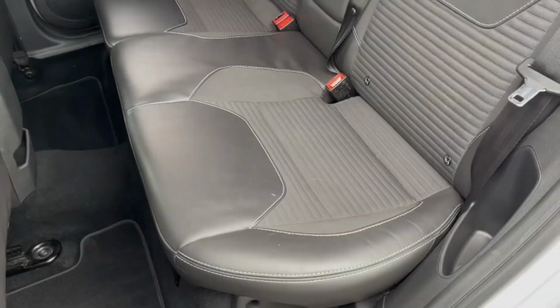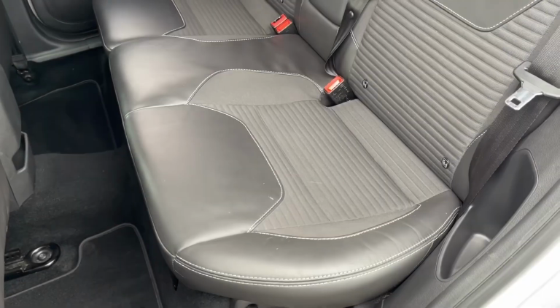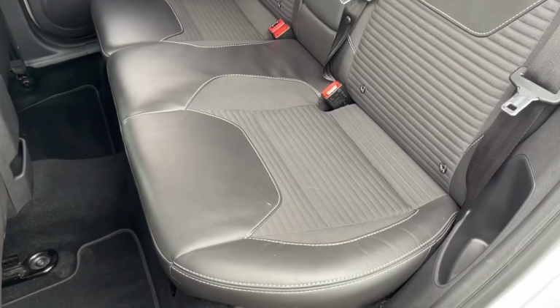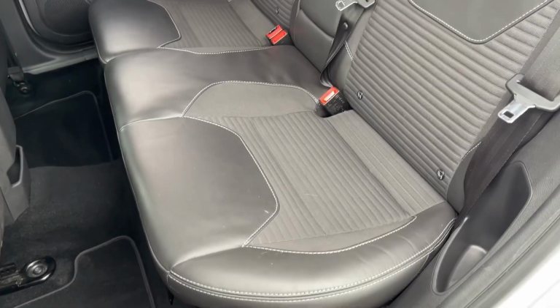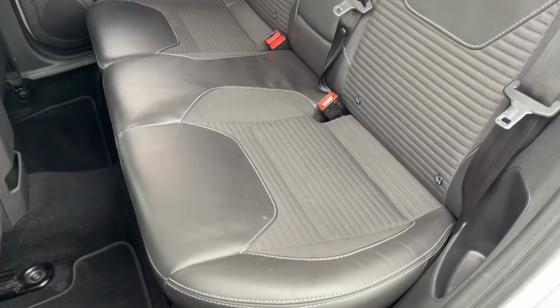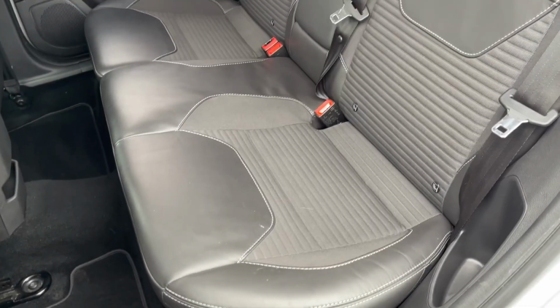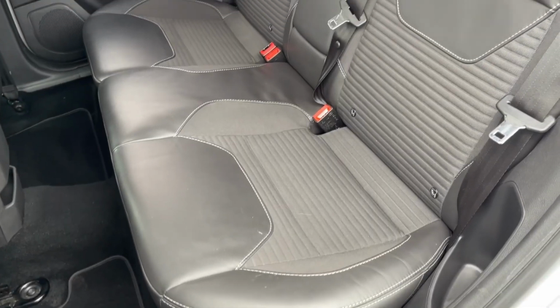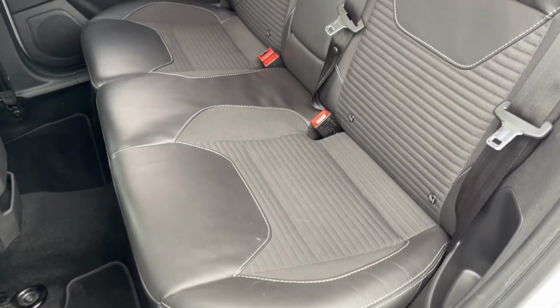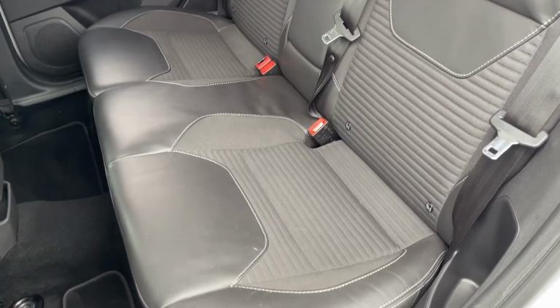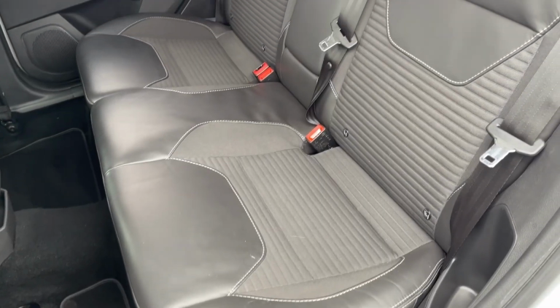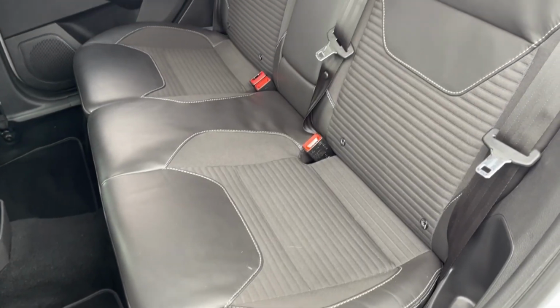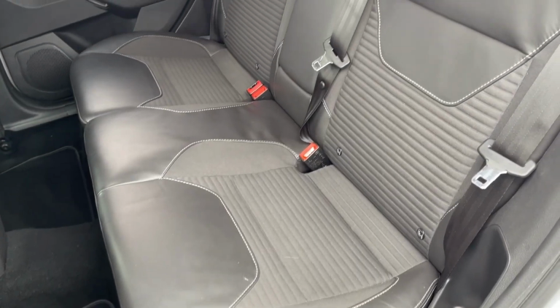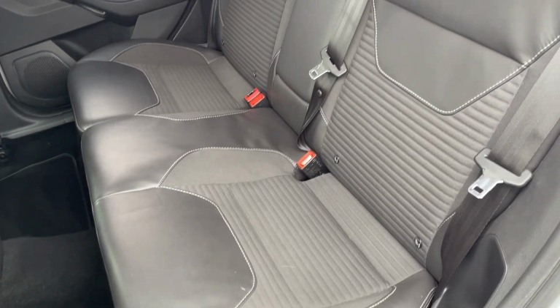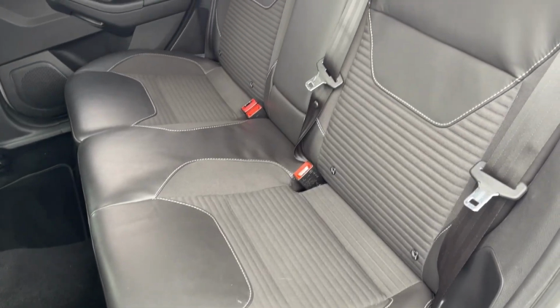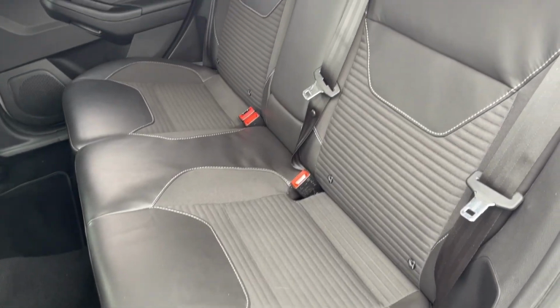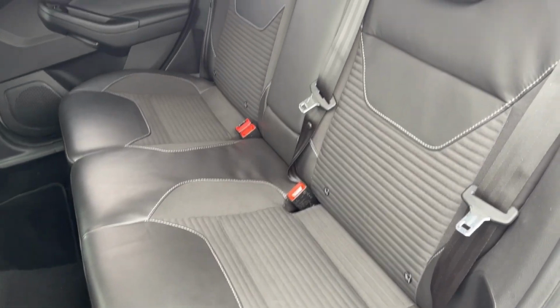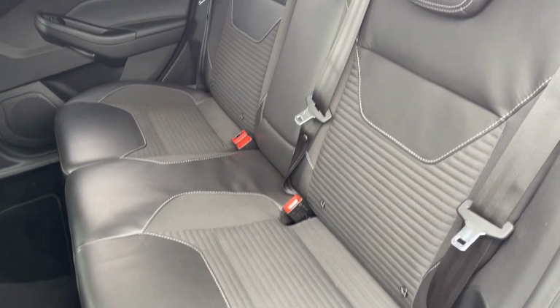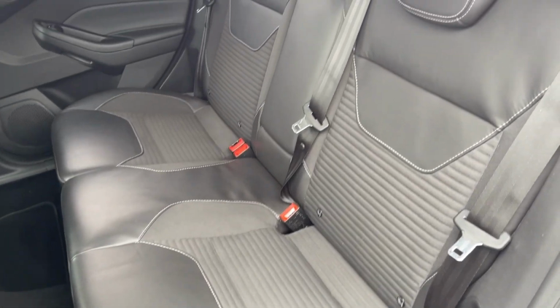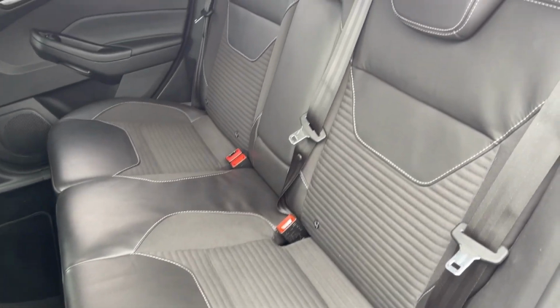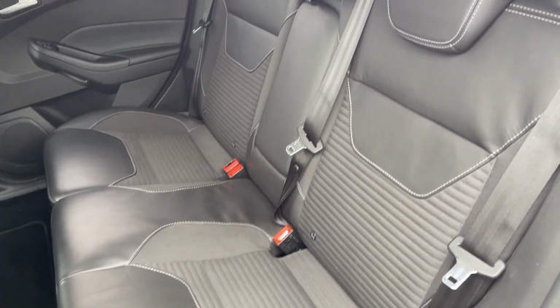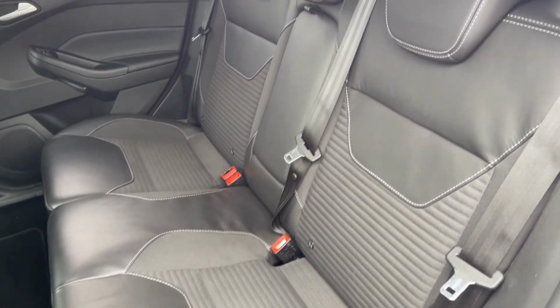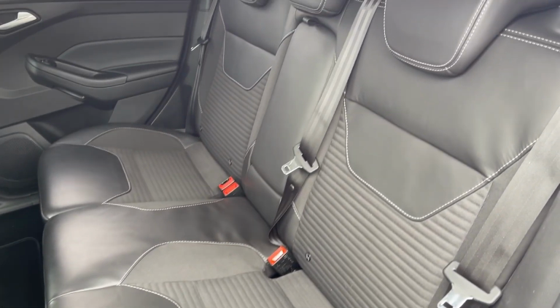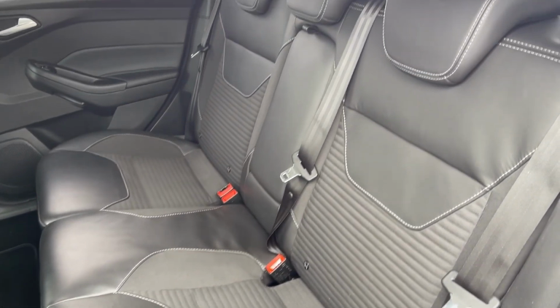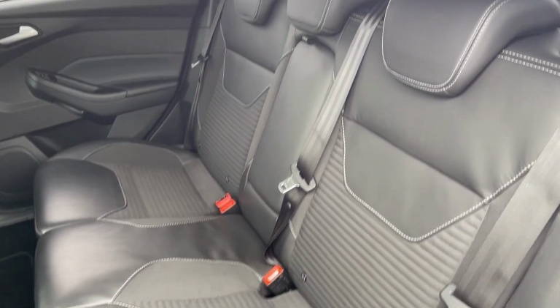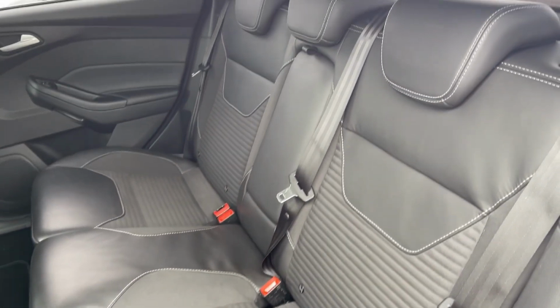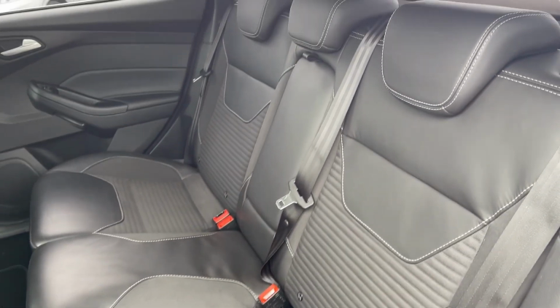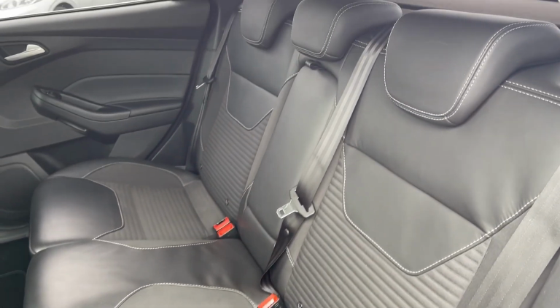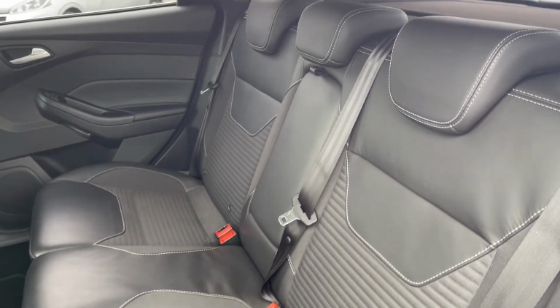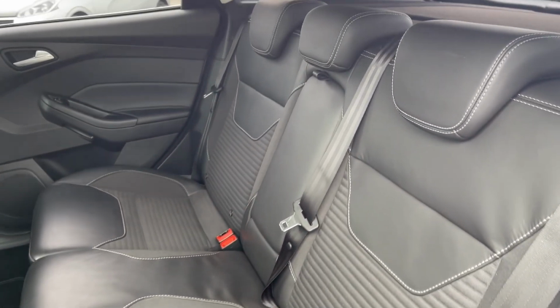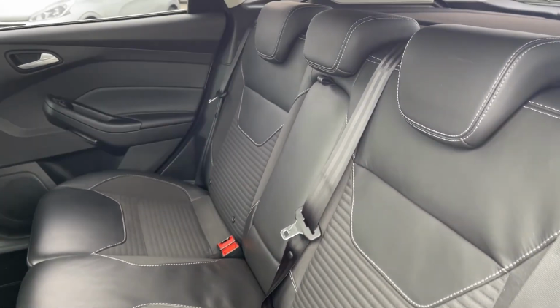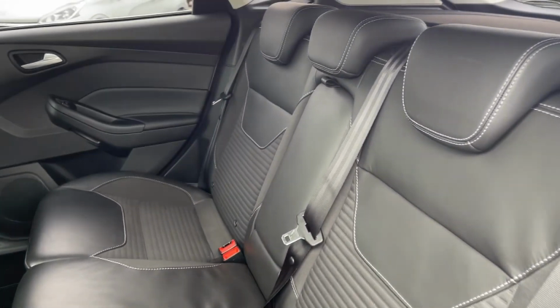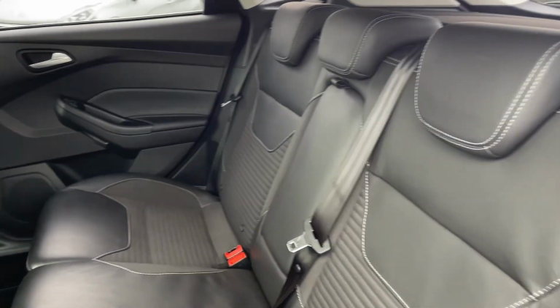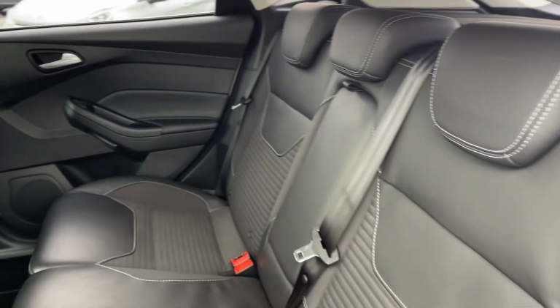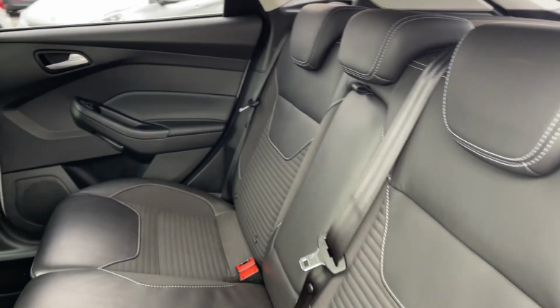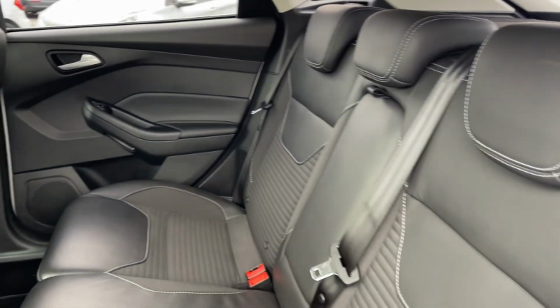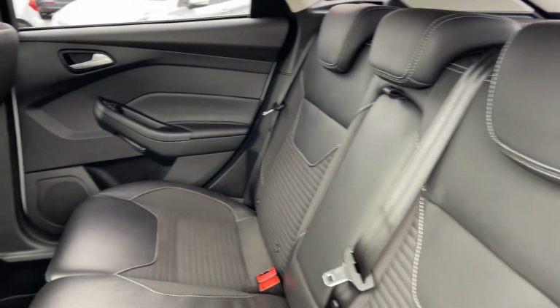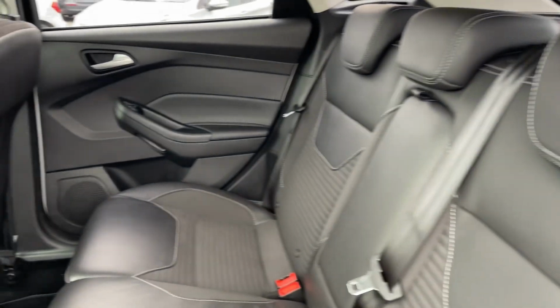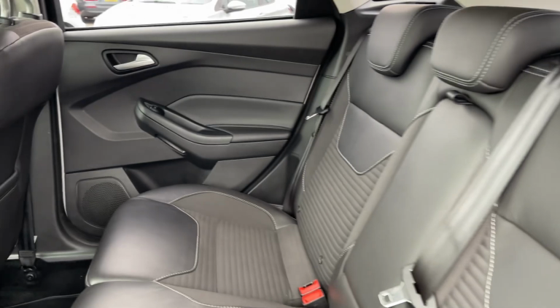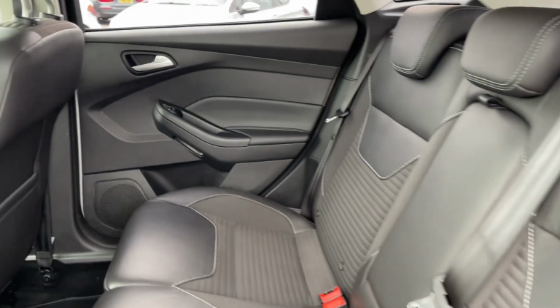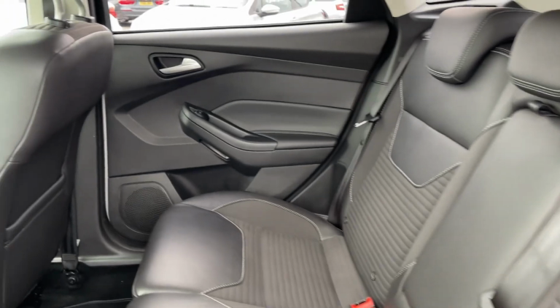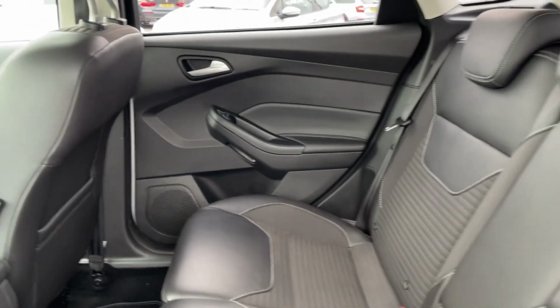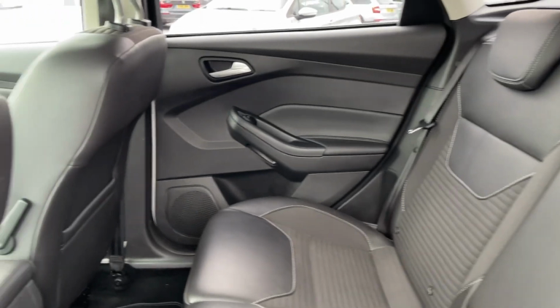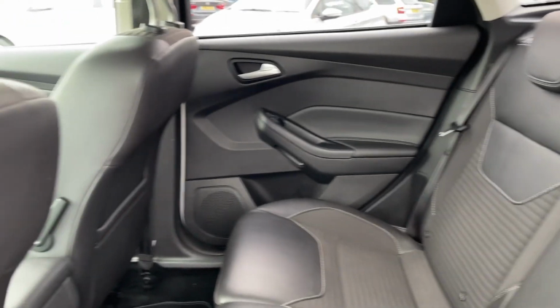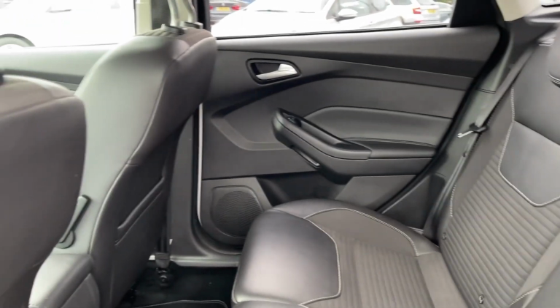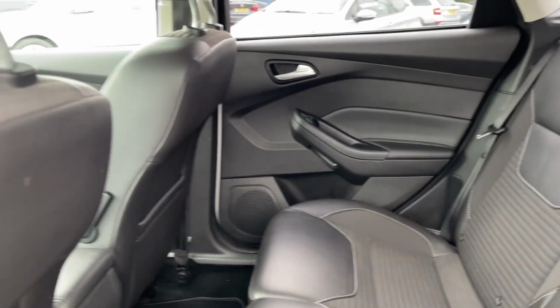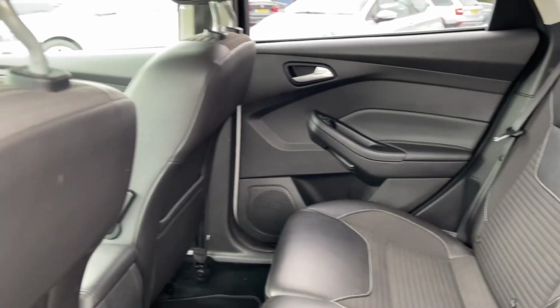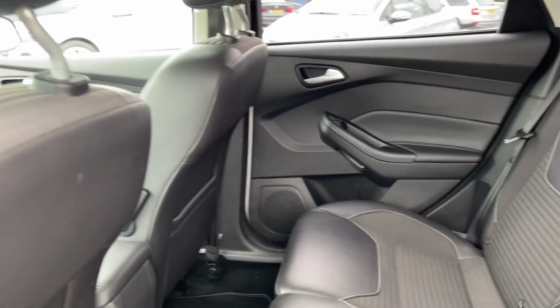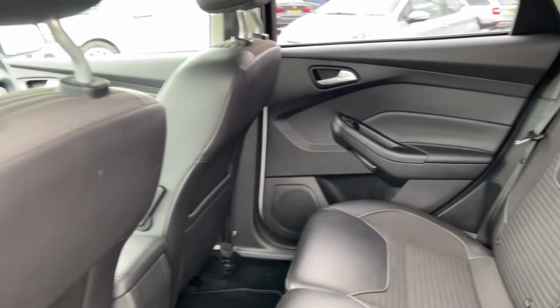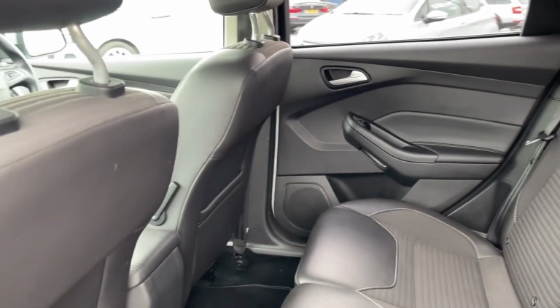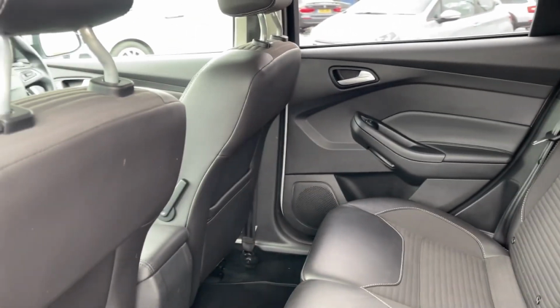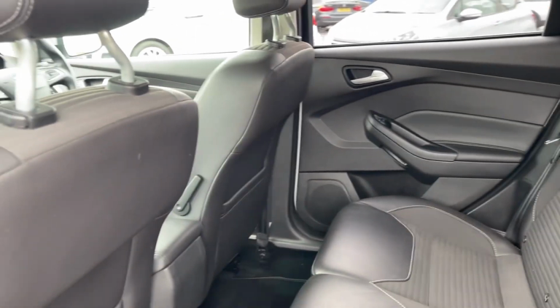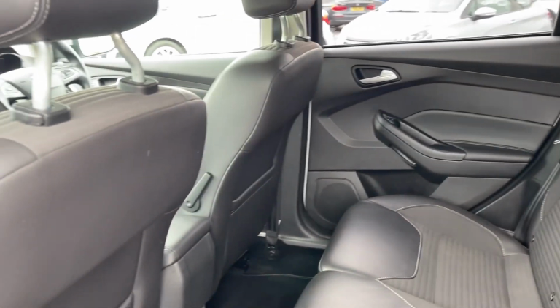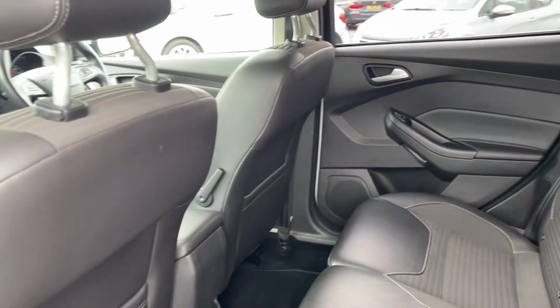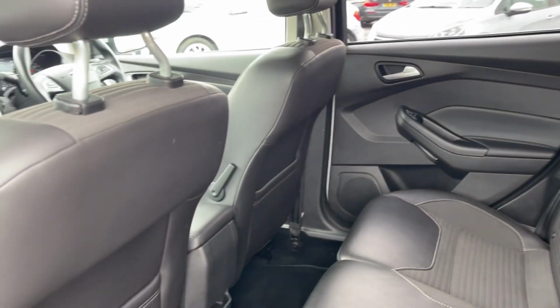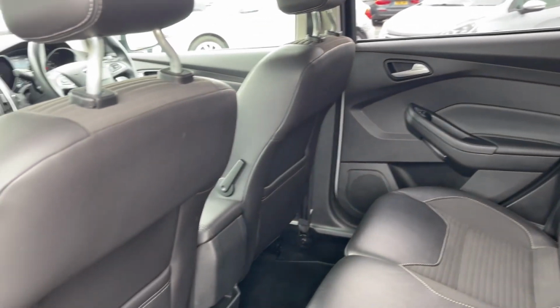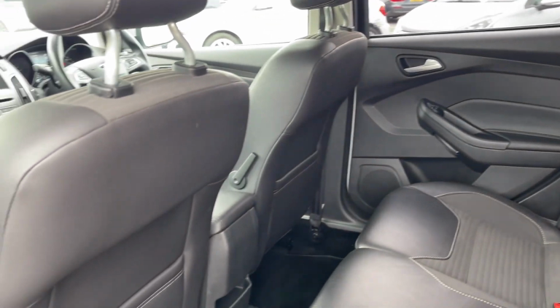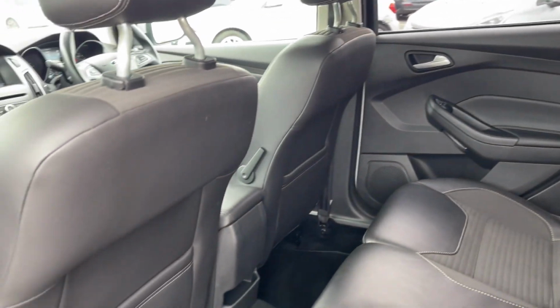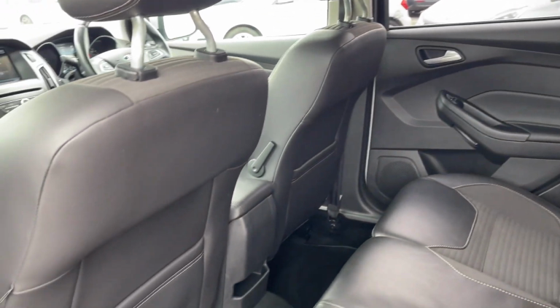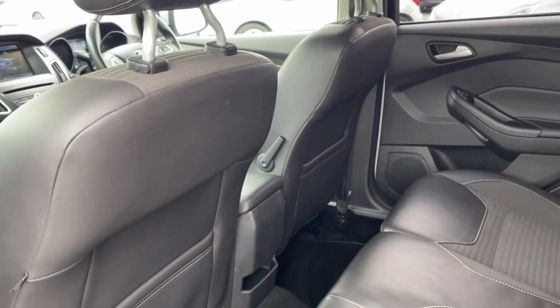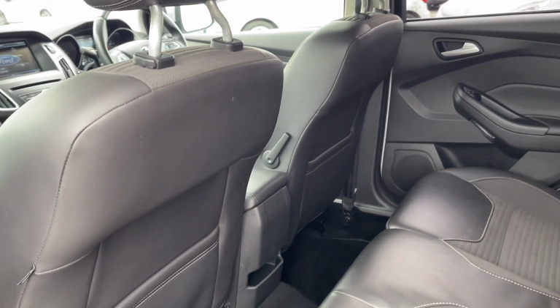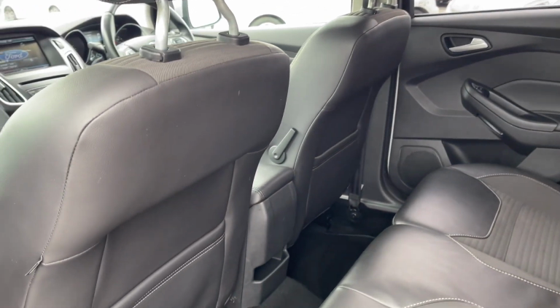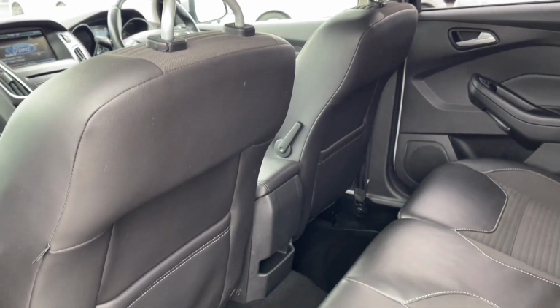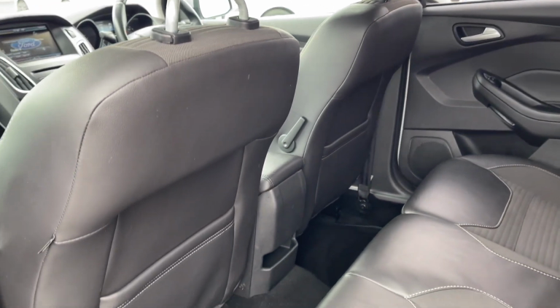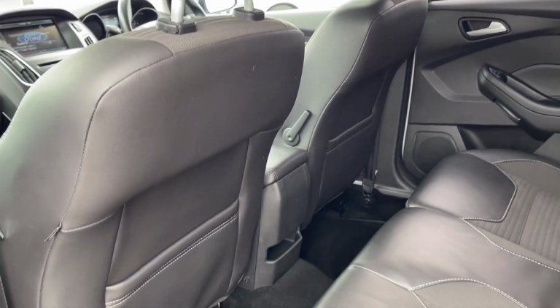Into the rear seats themselves you can see their finish and the part leather upholstery, and you will find ISOFIX points on the outer two seats if you do need them.